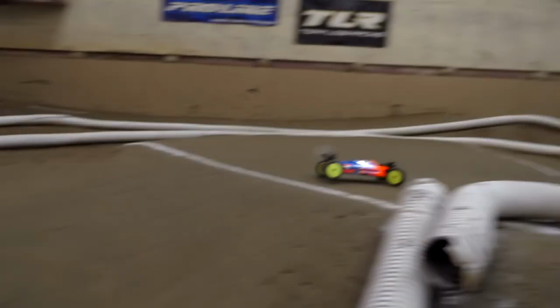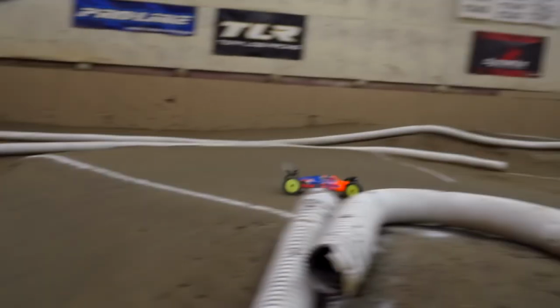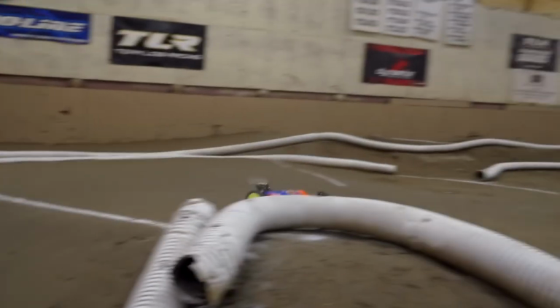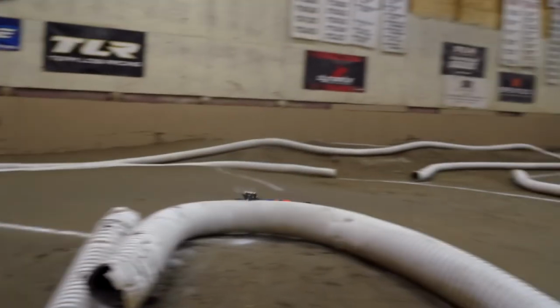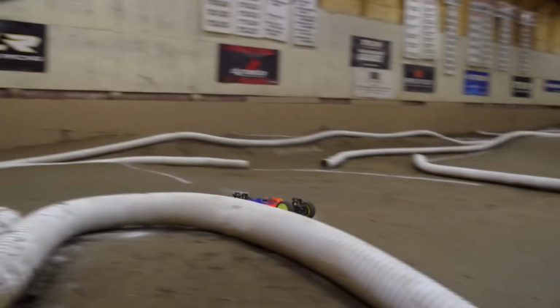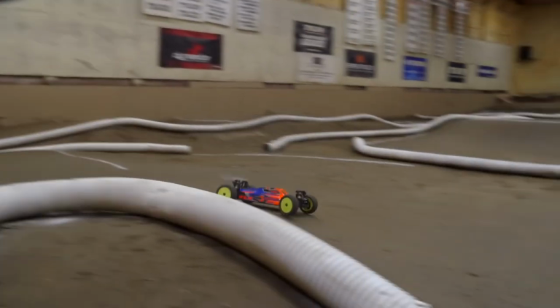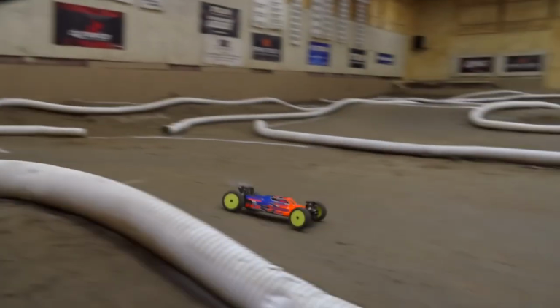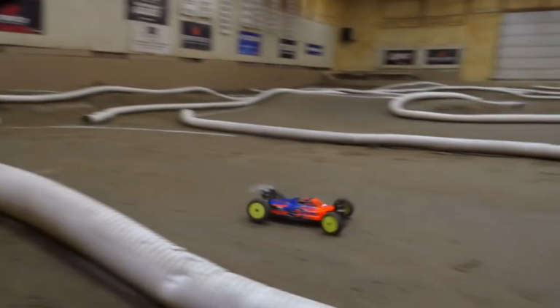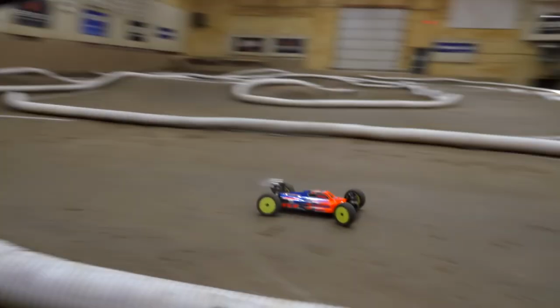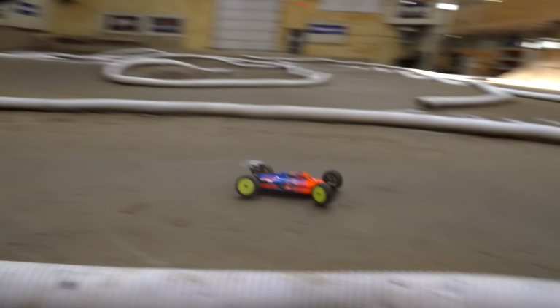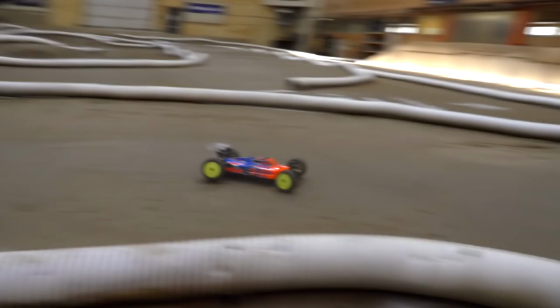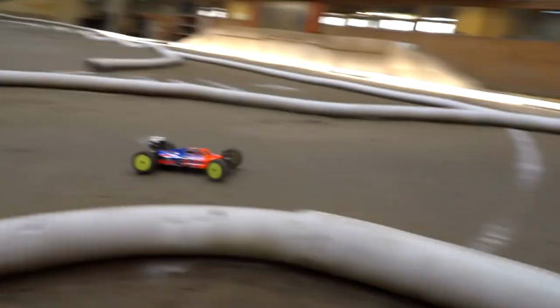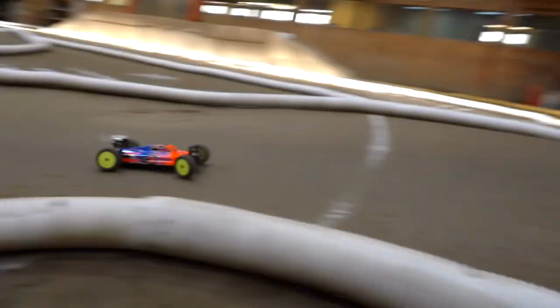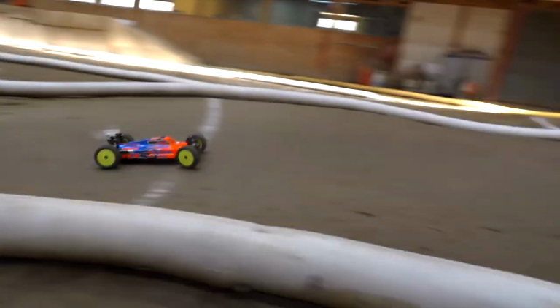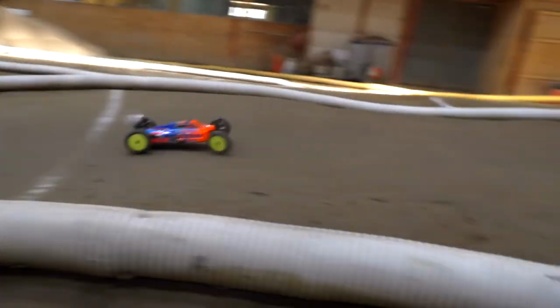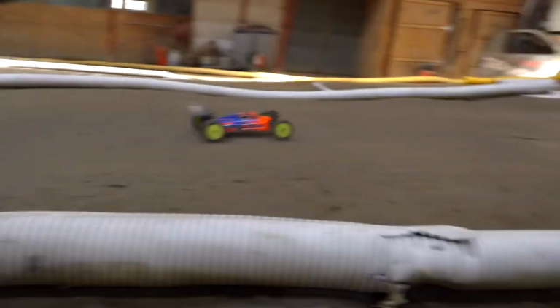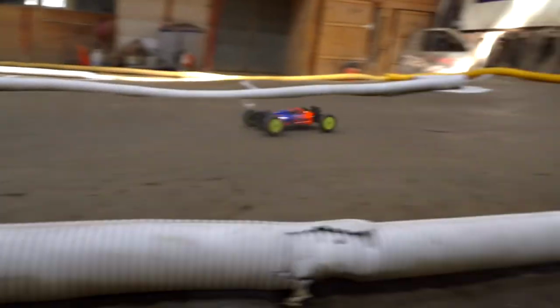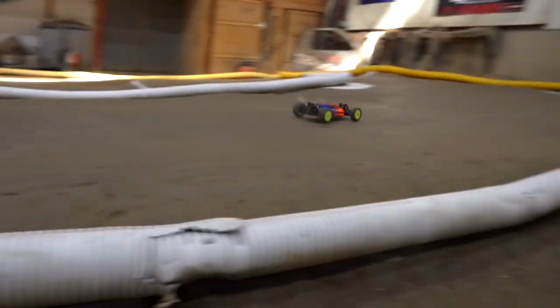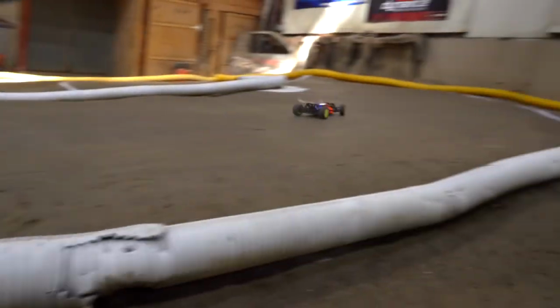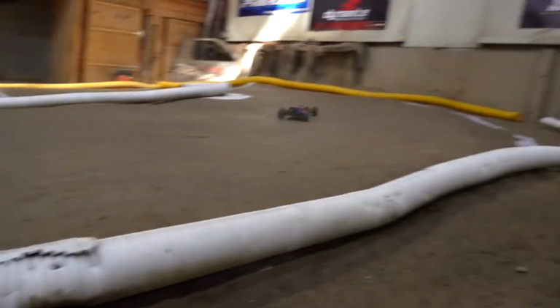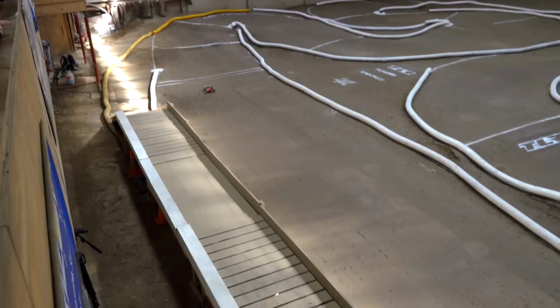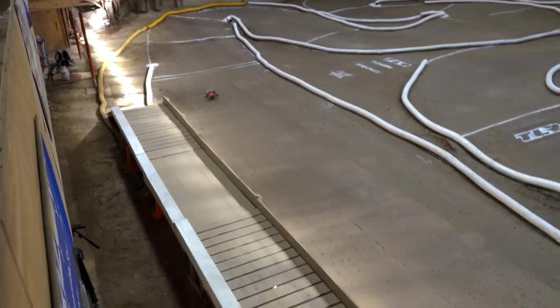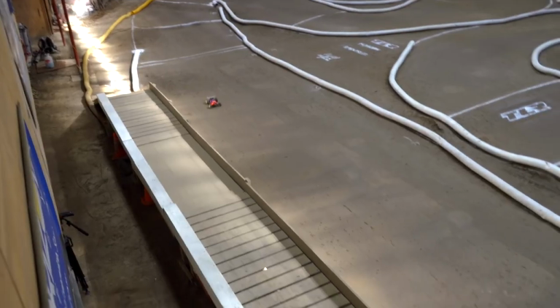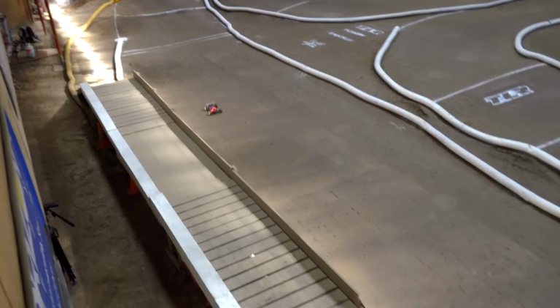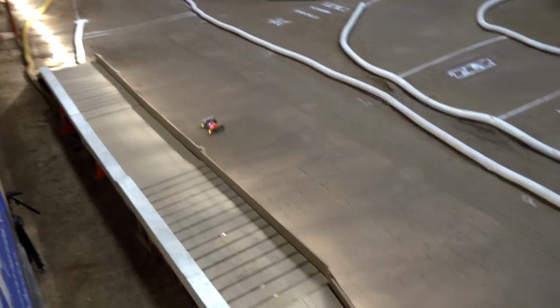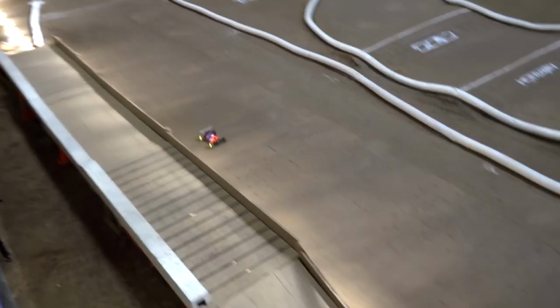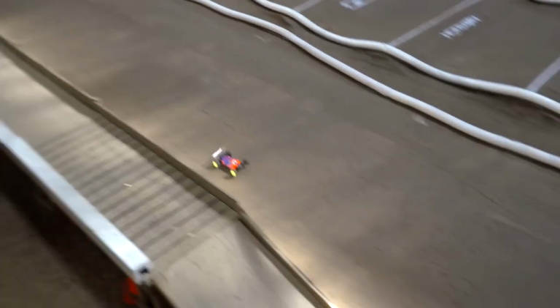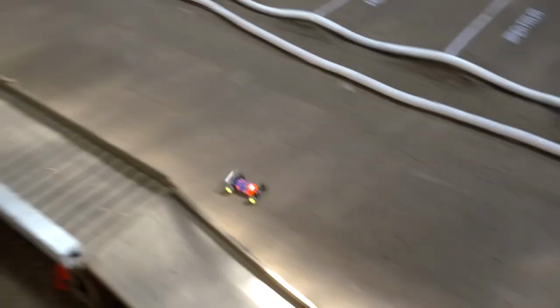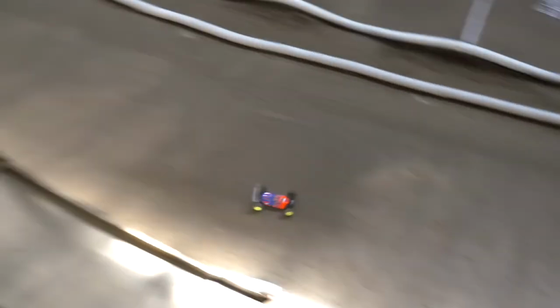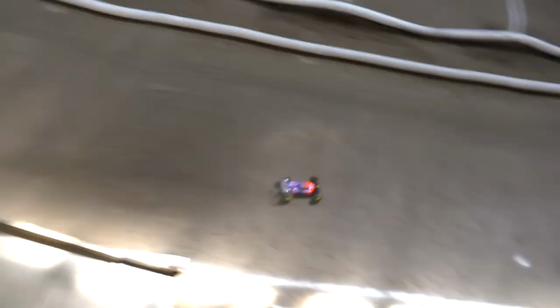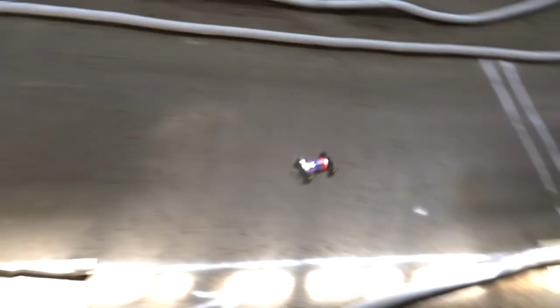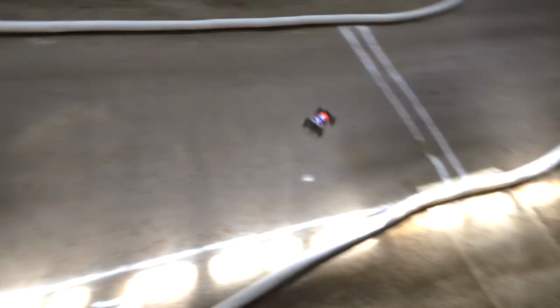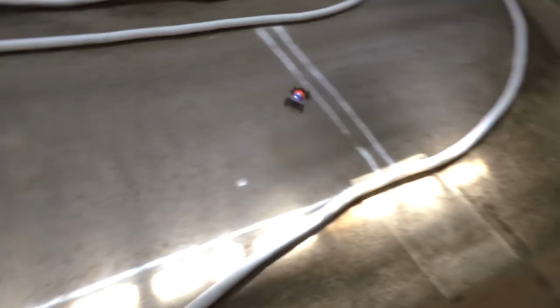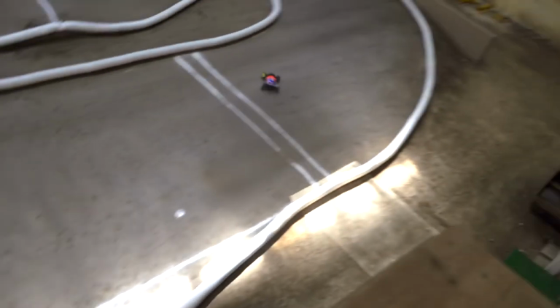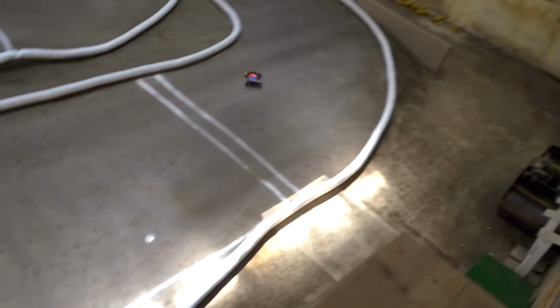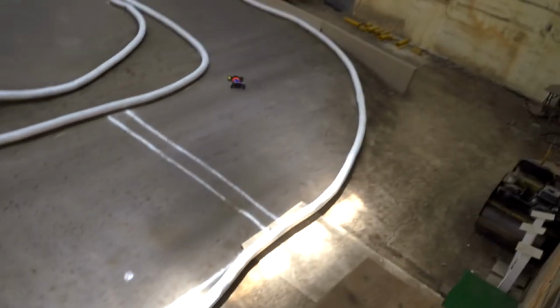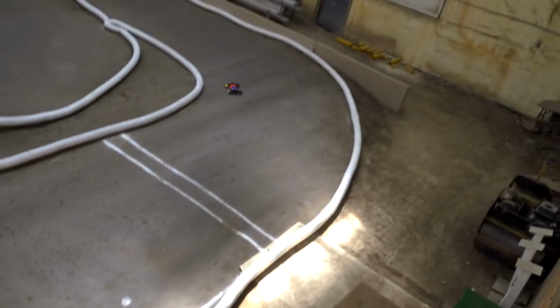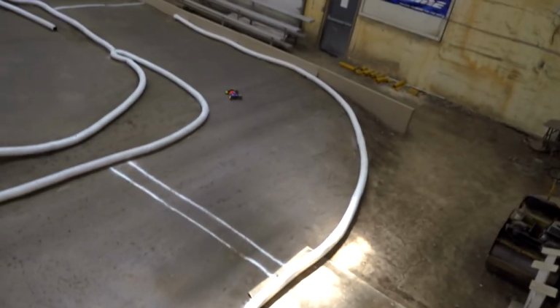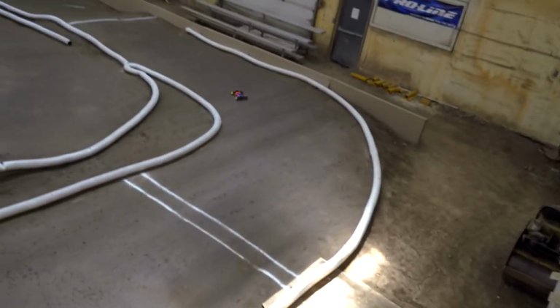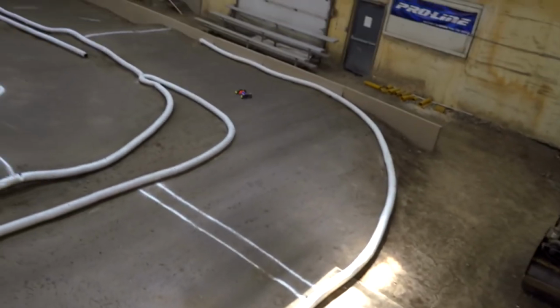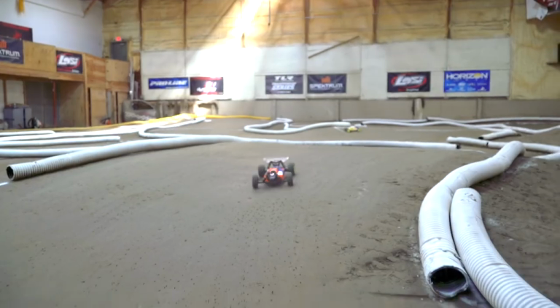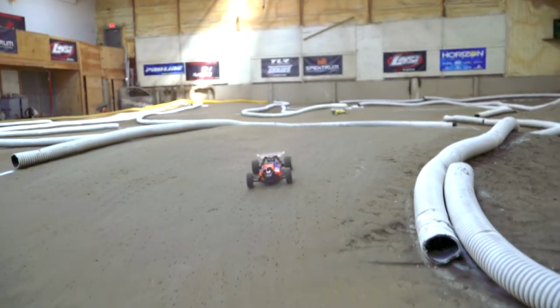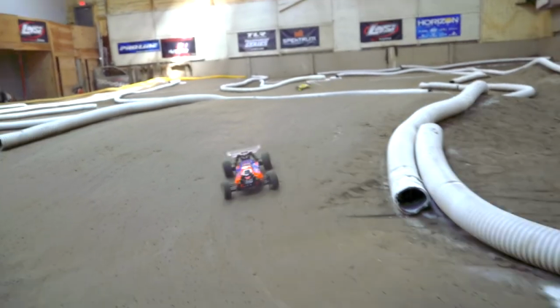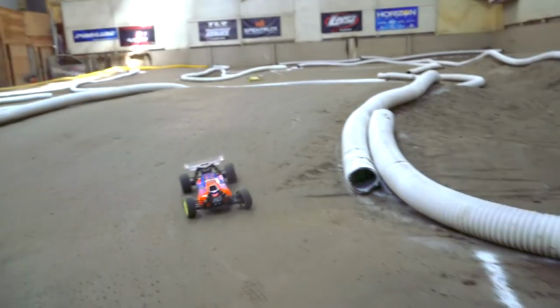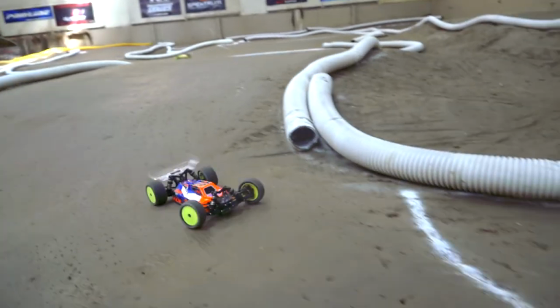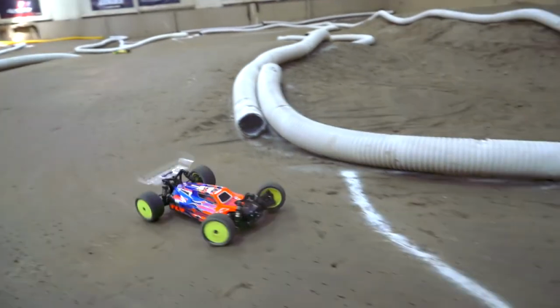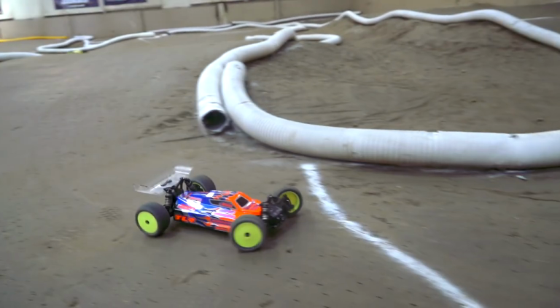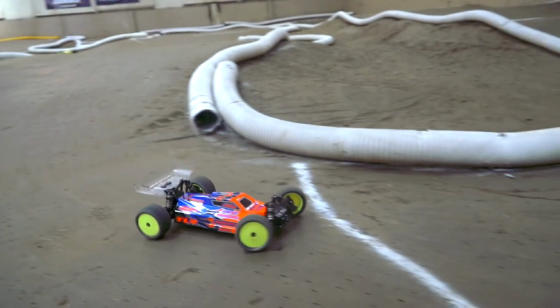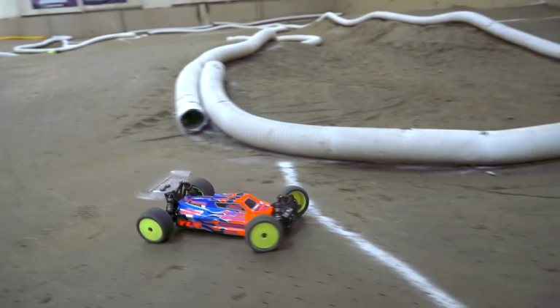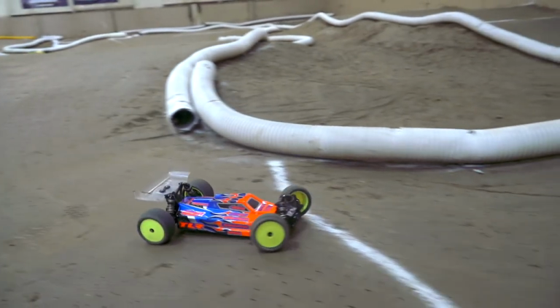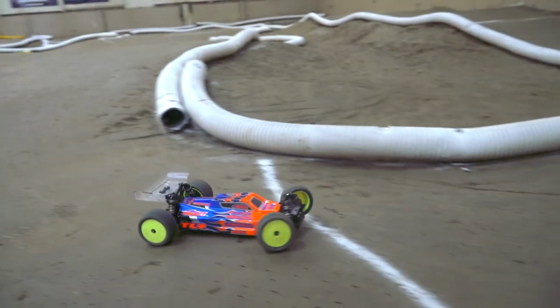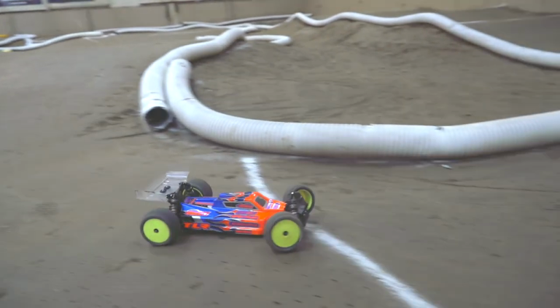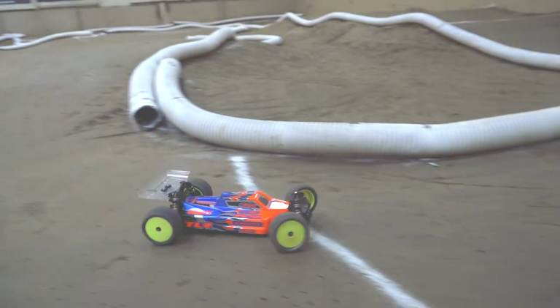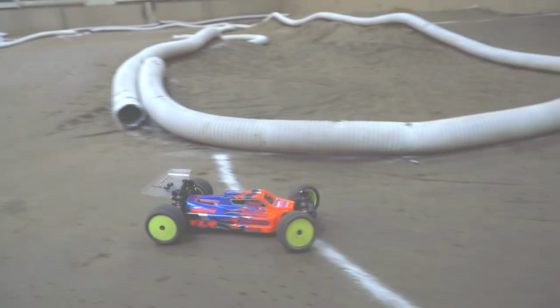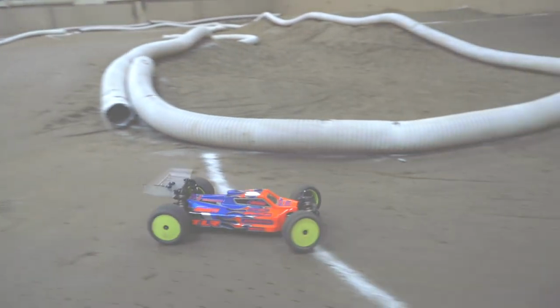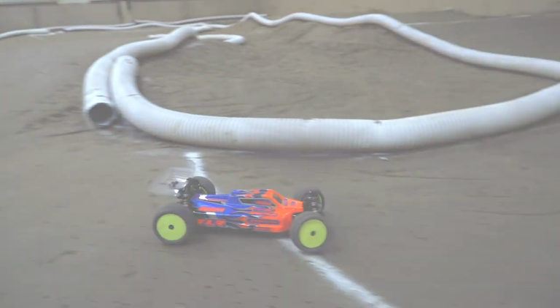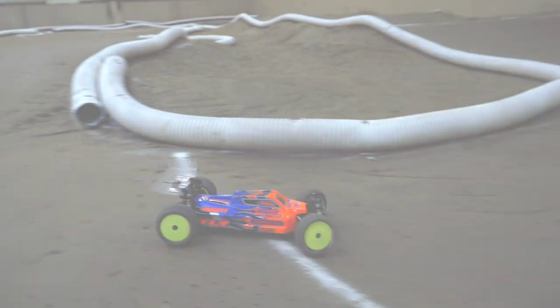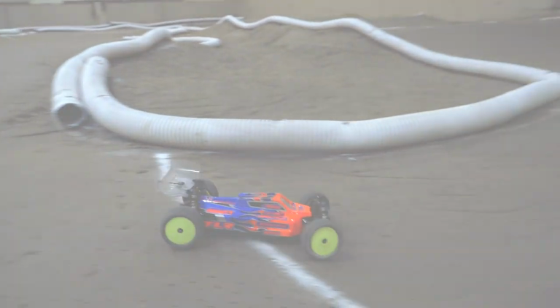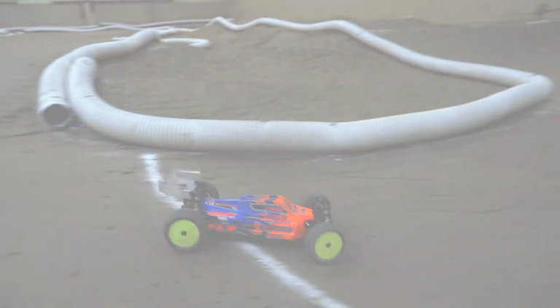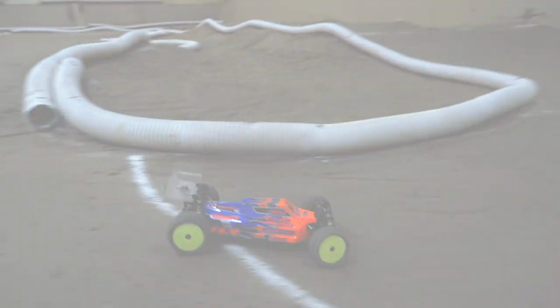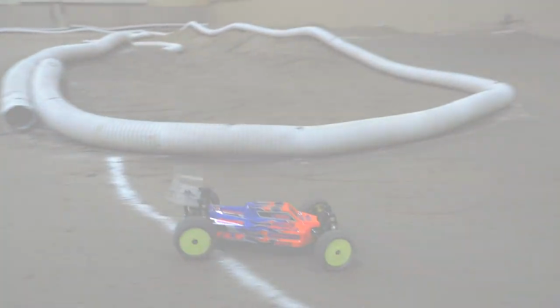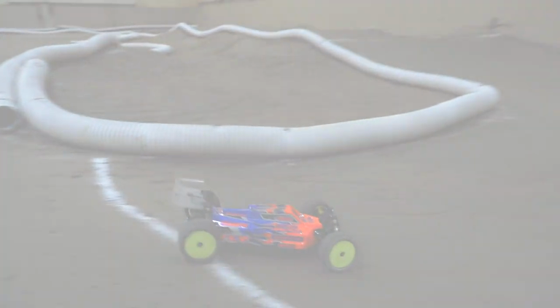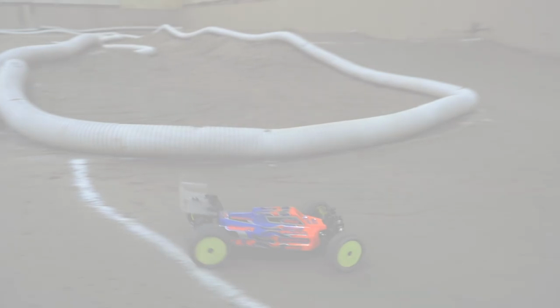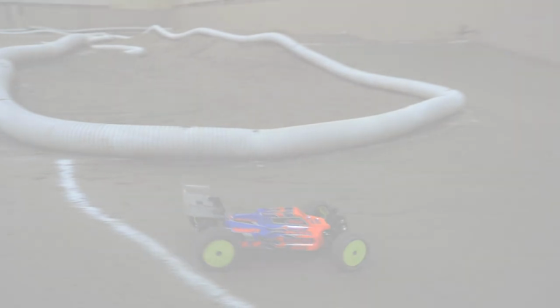It has one of the best accelerations on the market because of how light the car is, and it really just performs absolutely incredible.